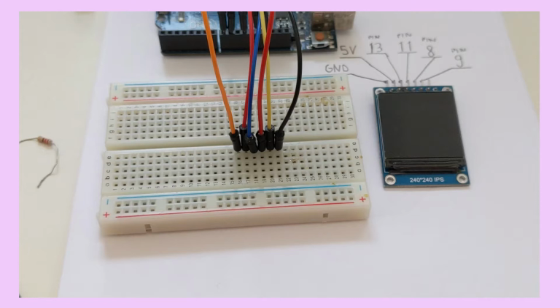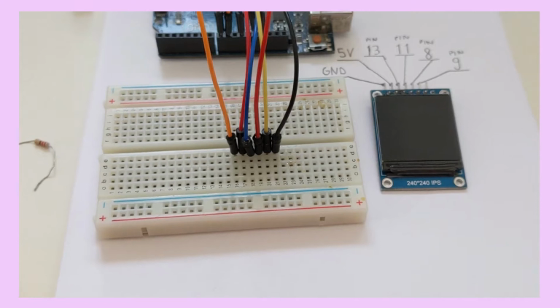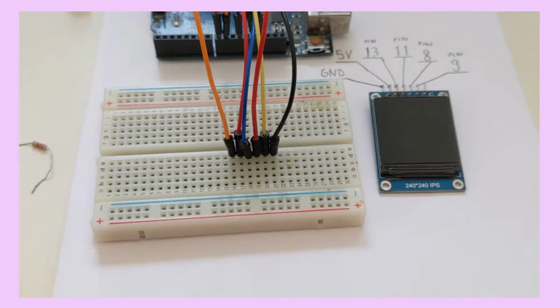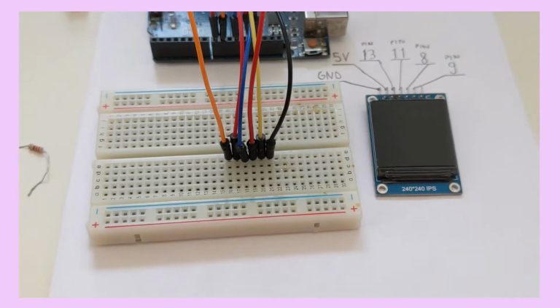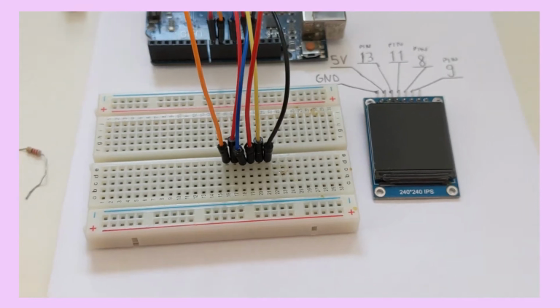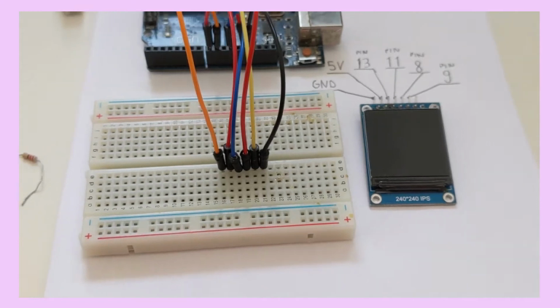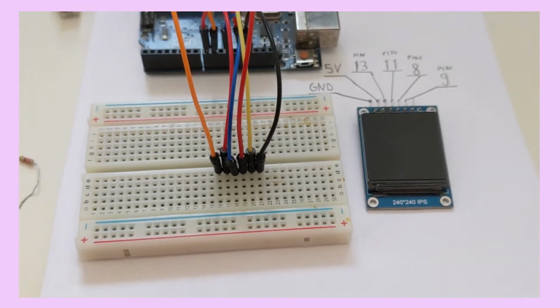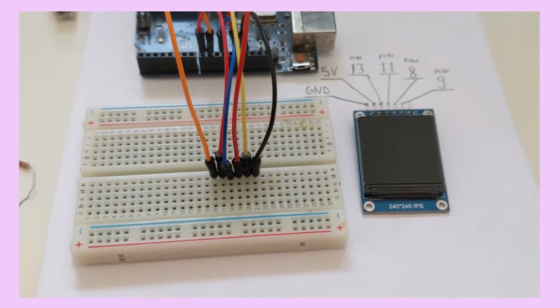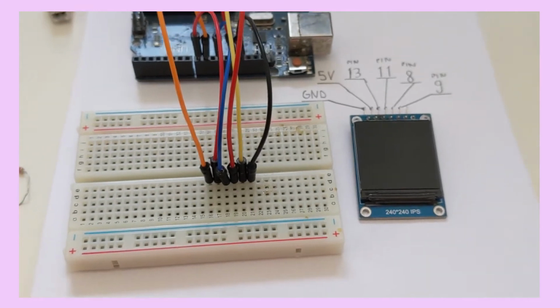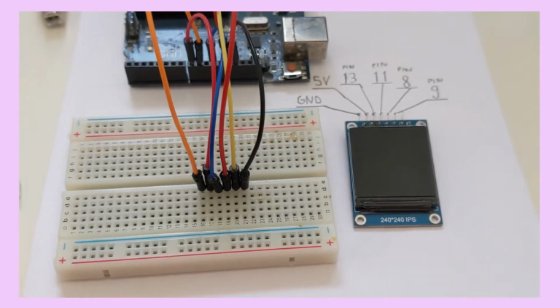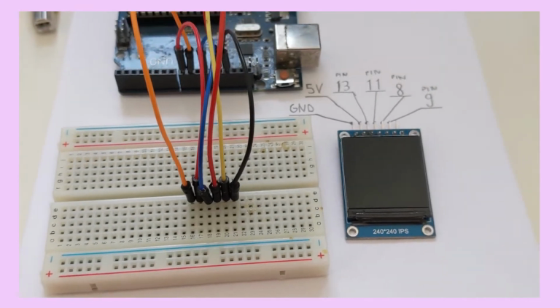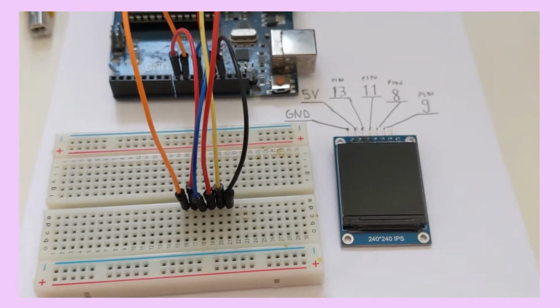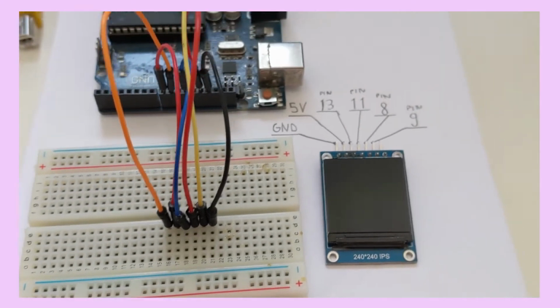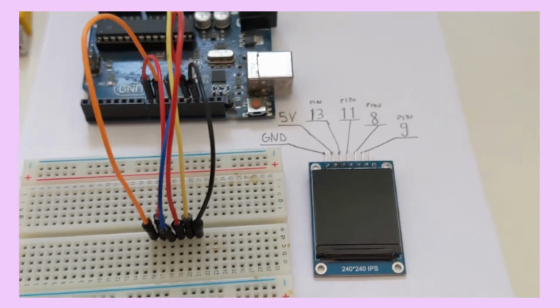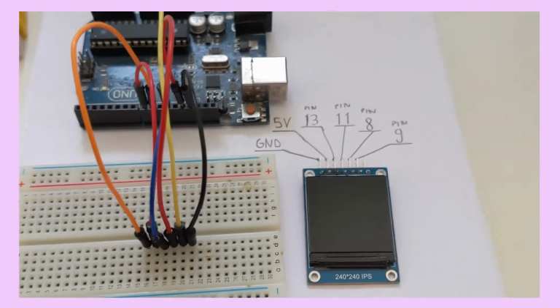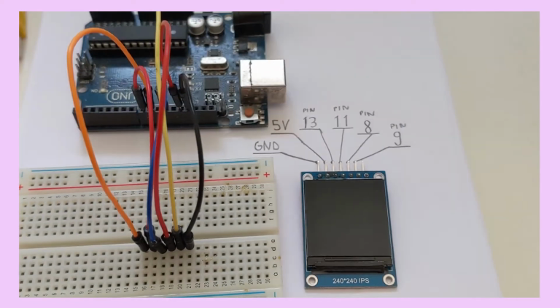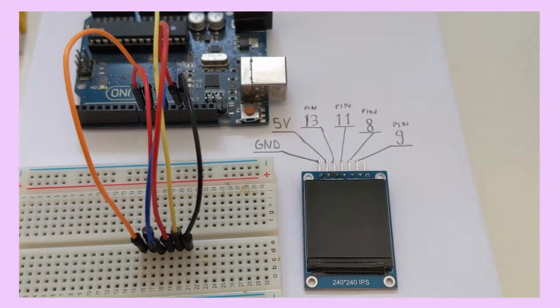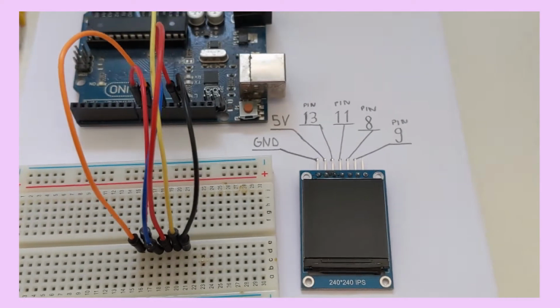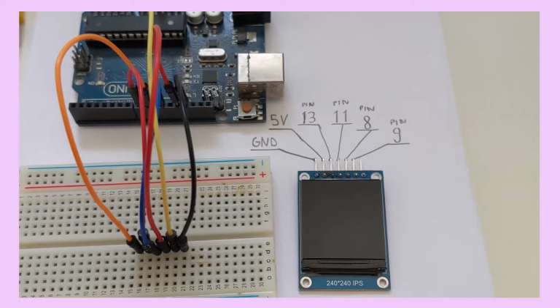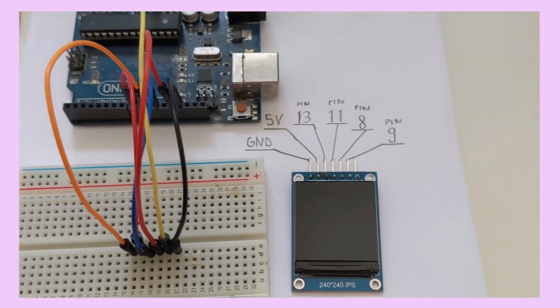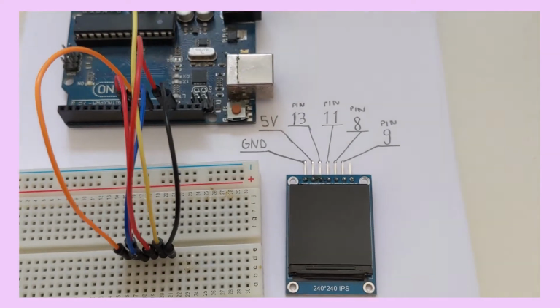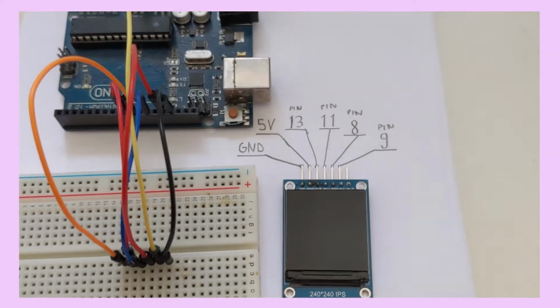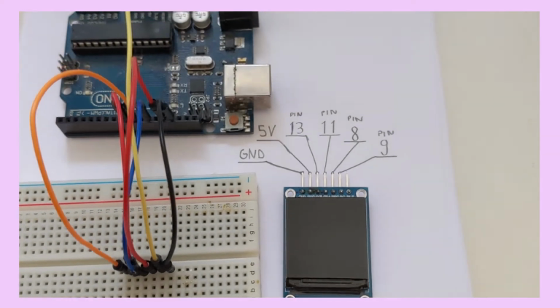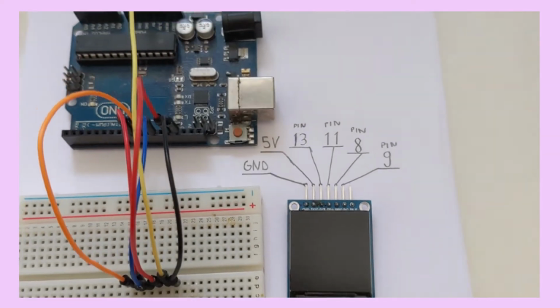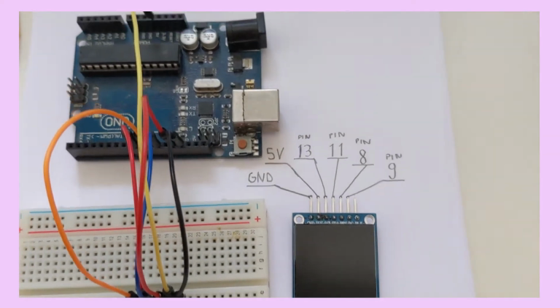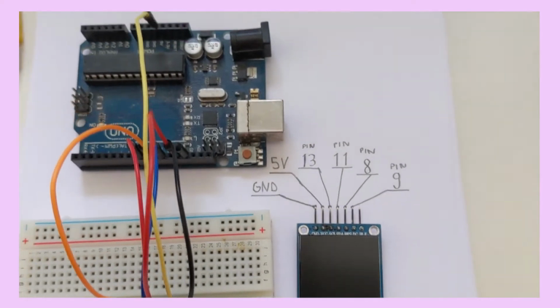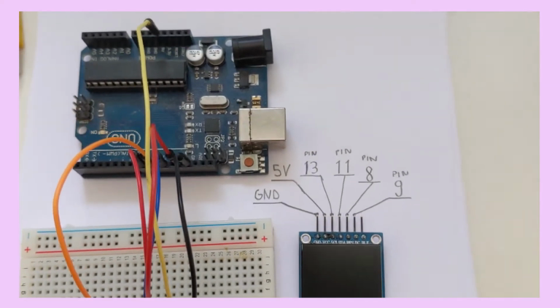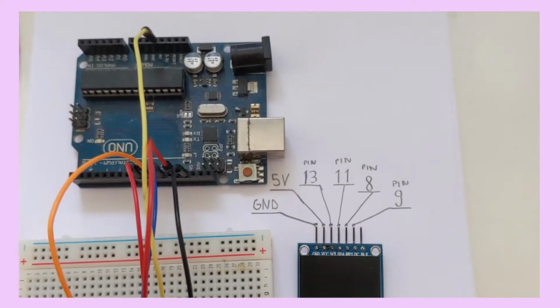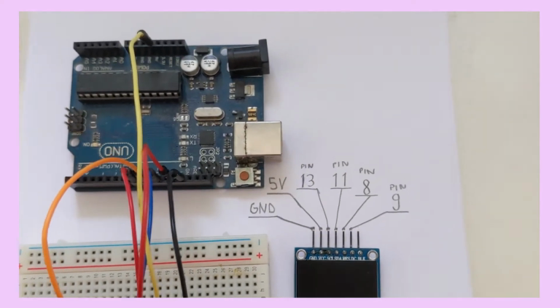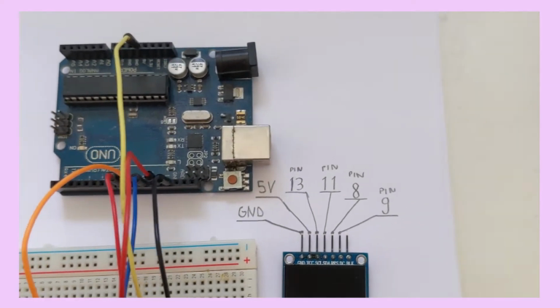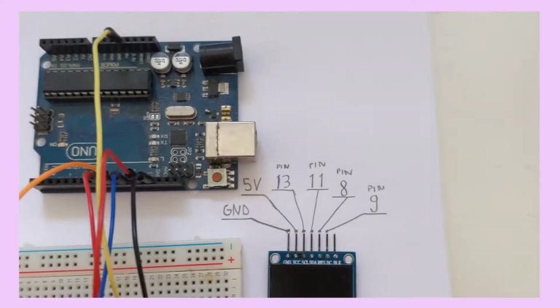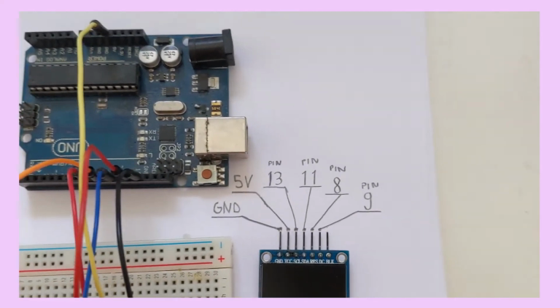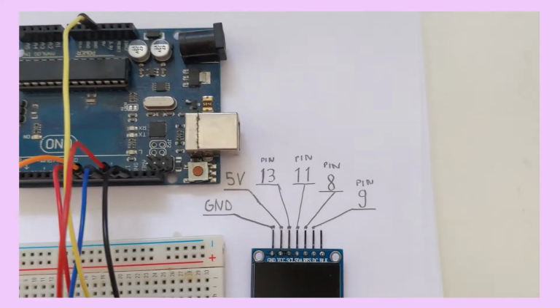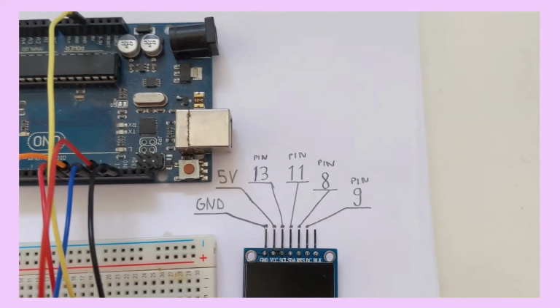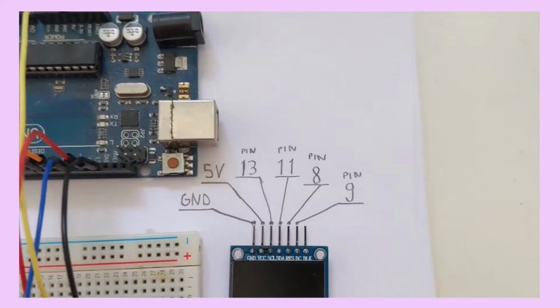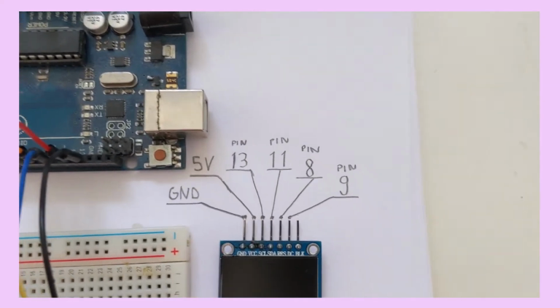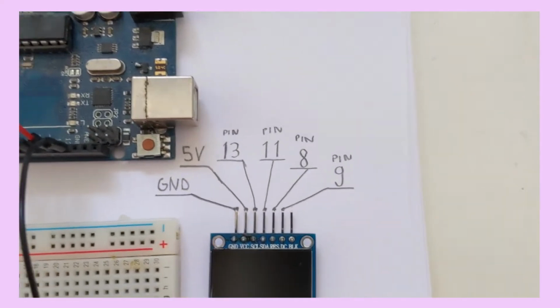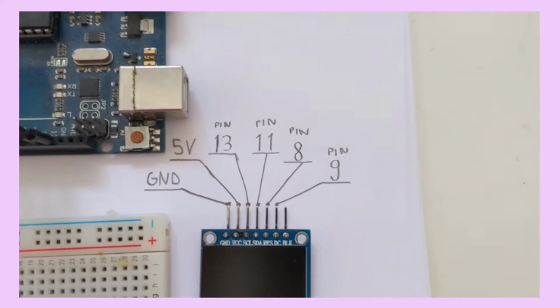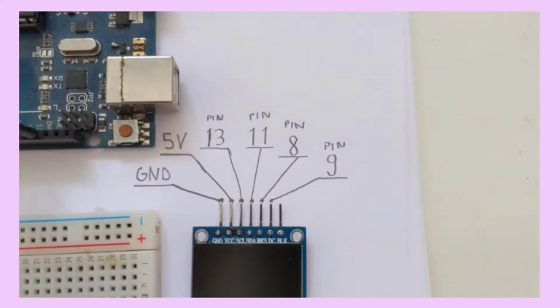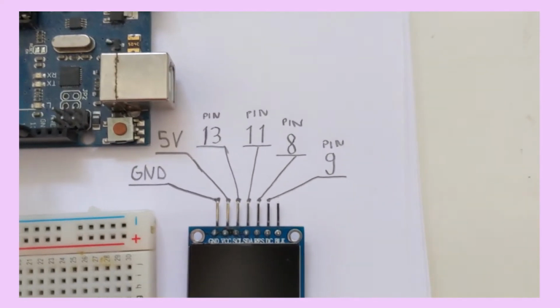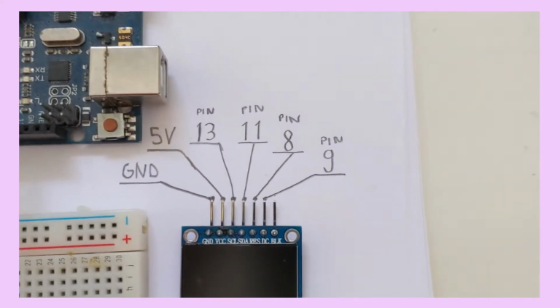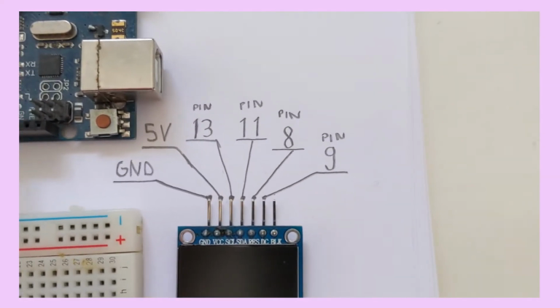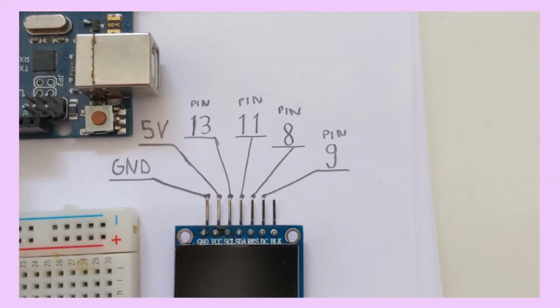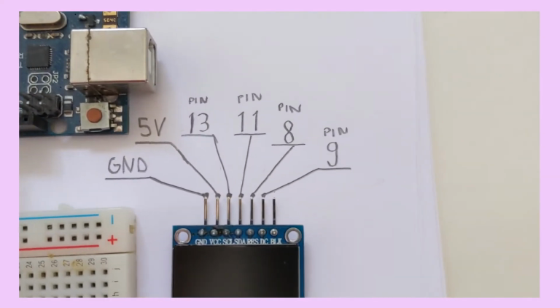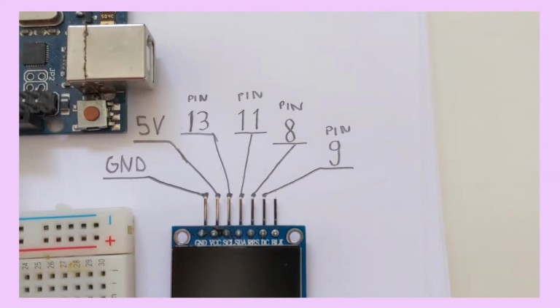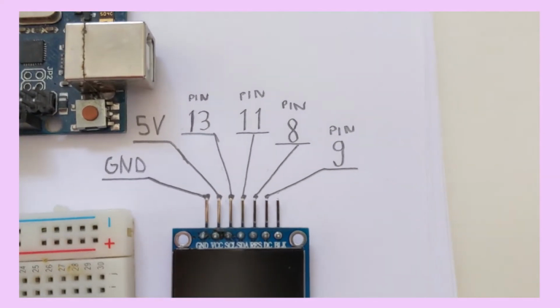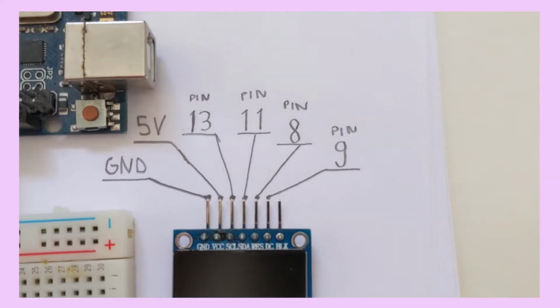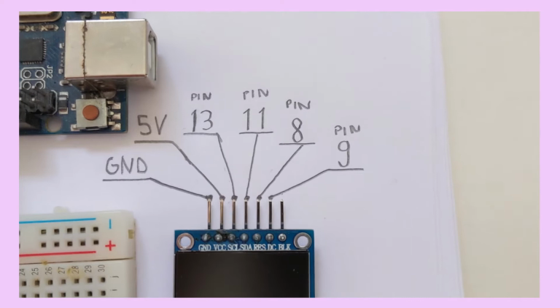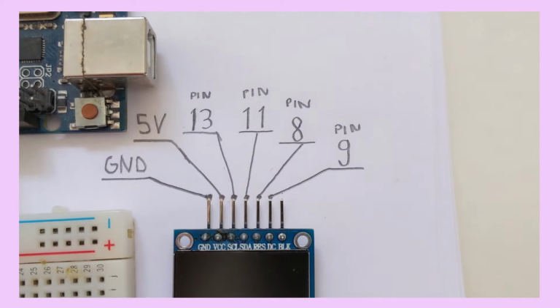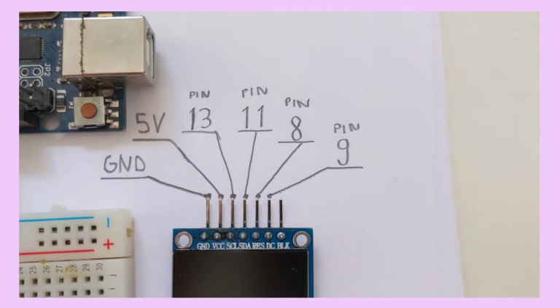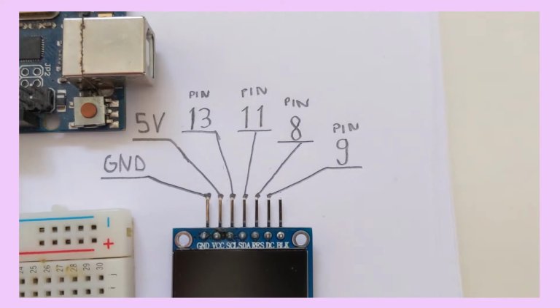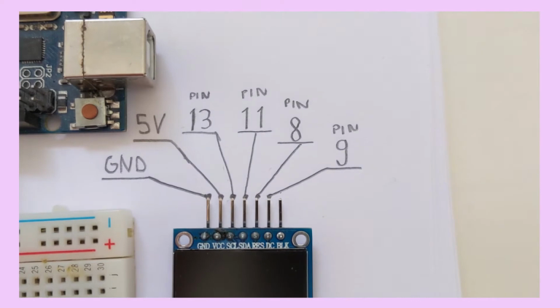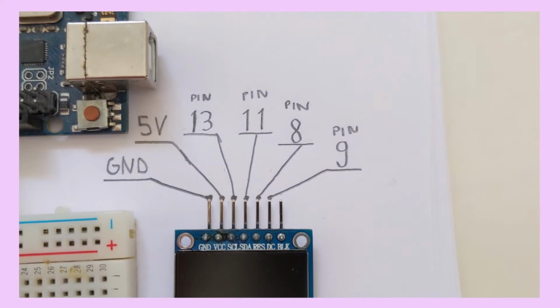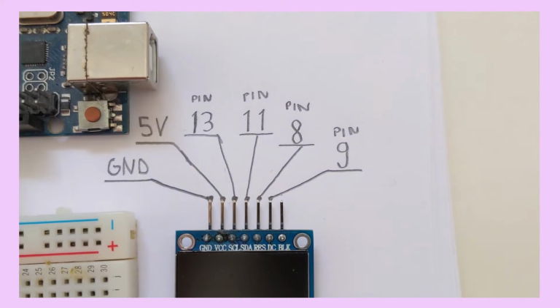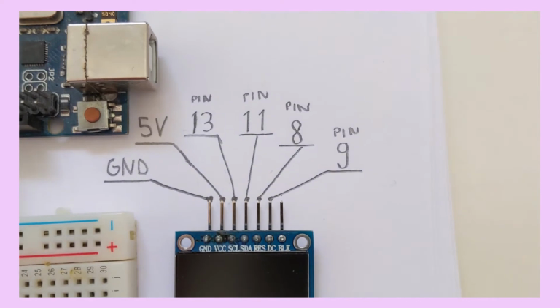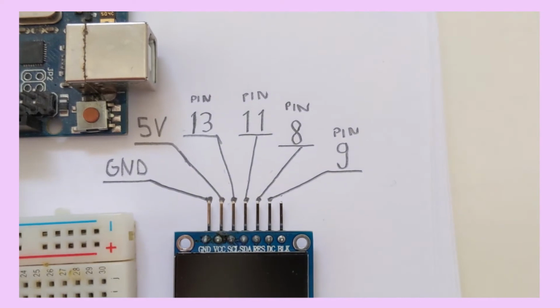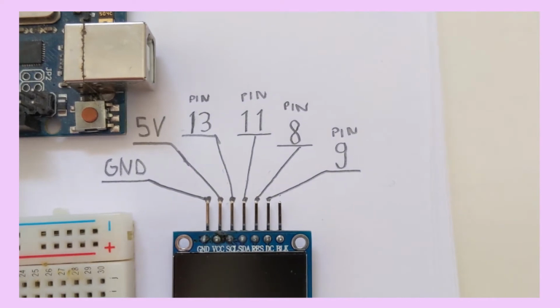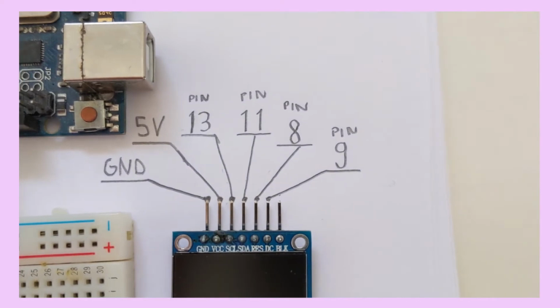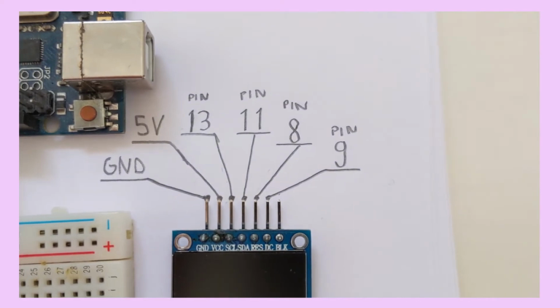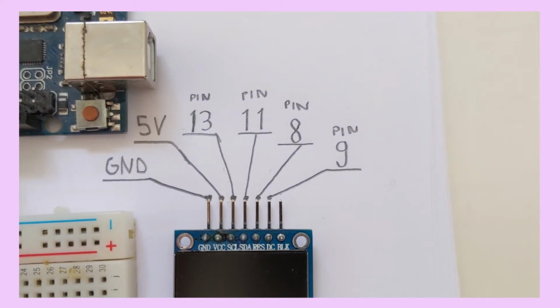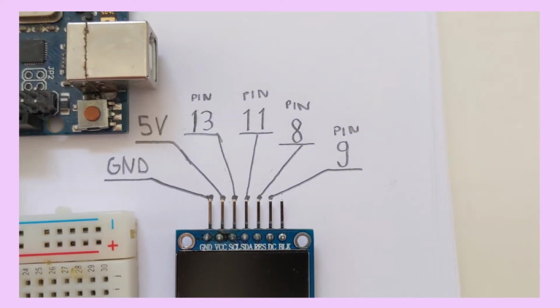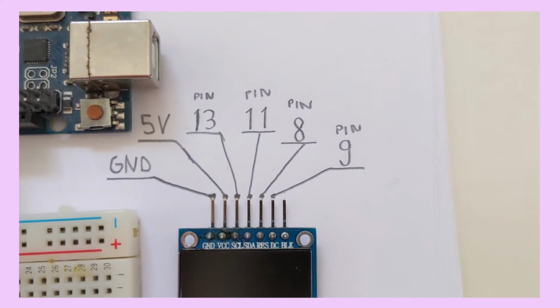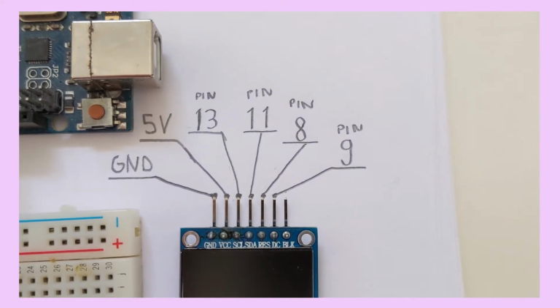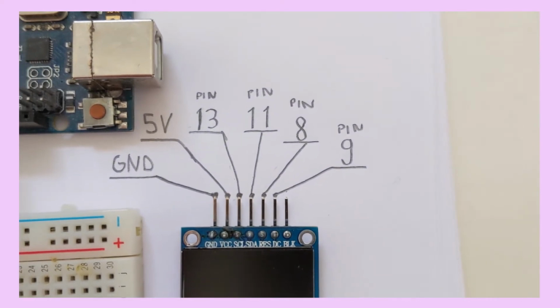Hi everyone, this is a quick tutorial on how to set up your 1.3 inch DFT display with Arduino Uno.